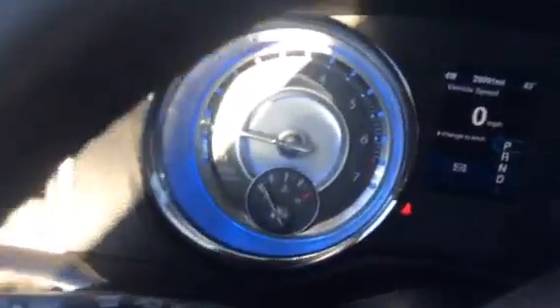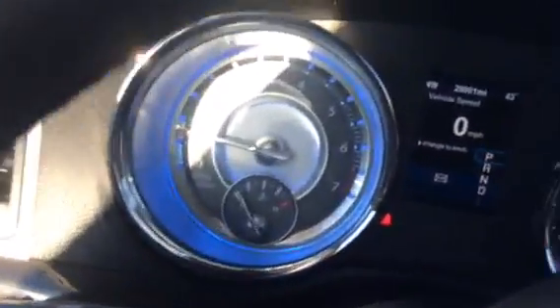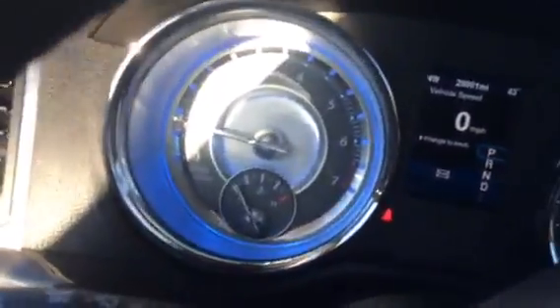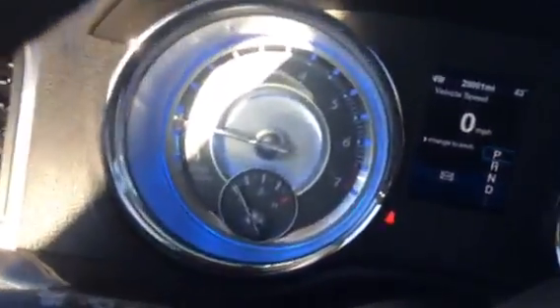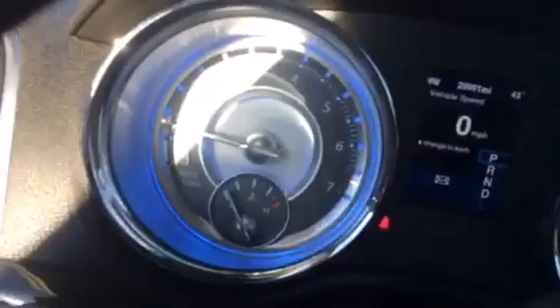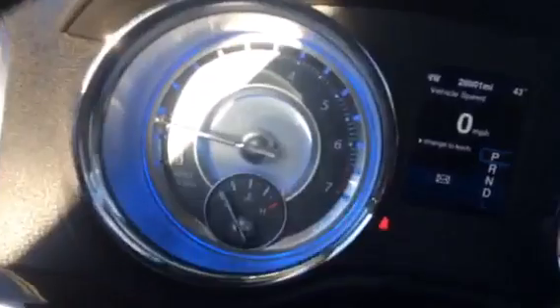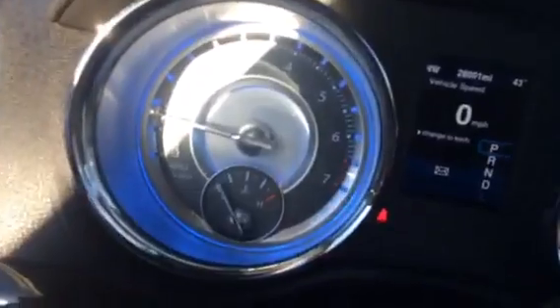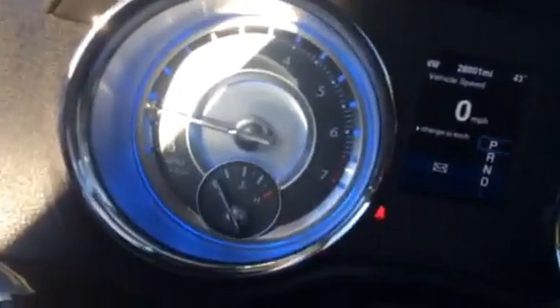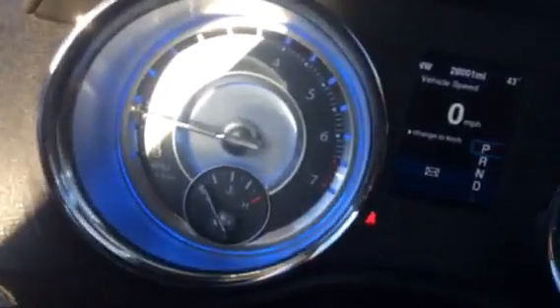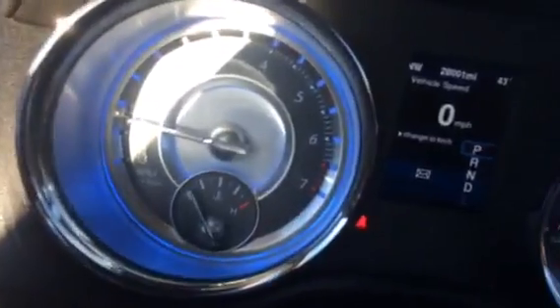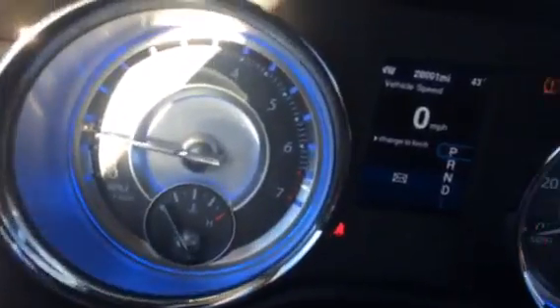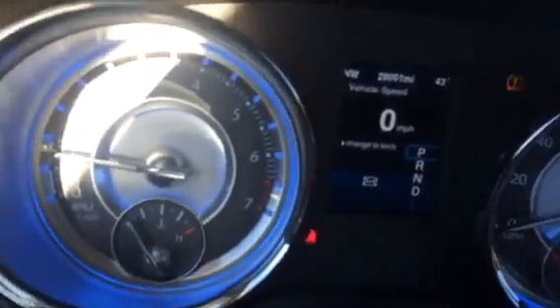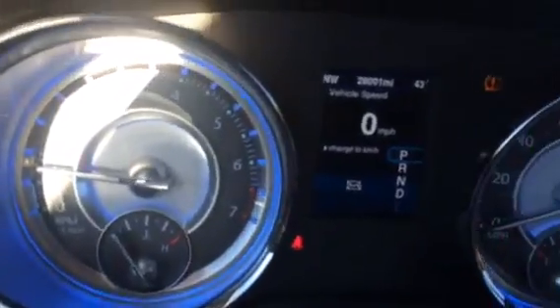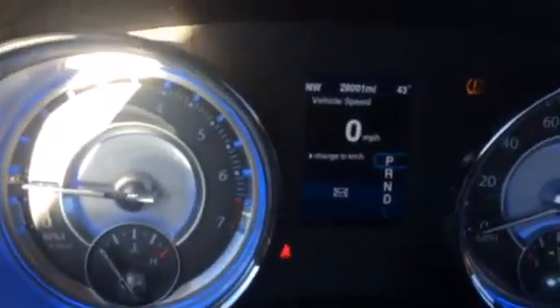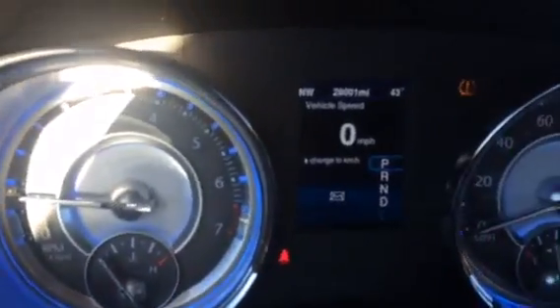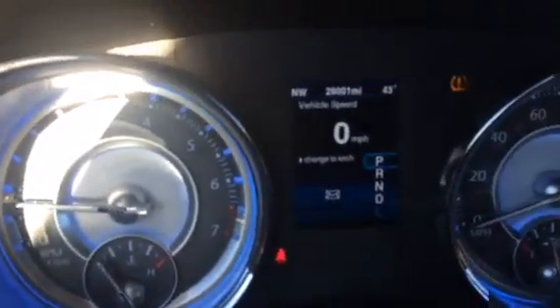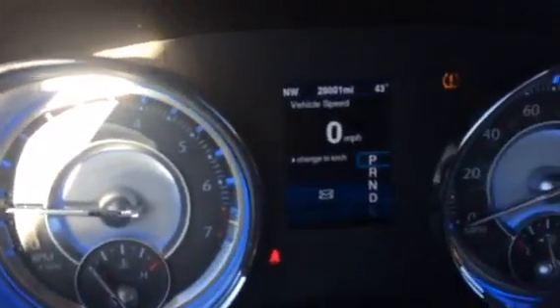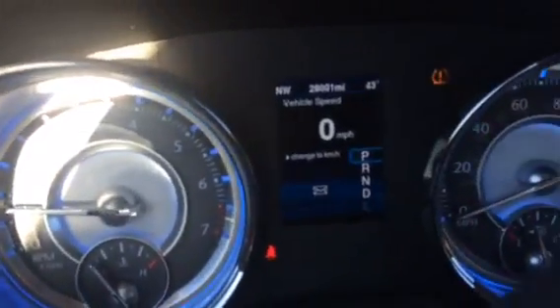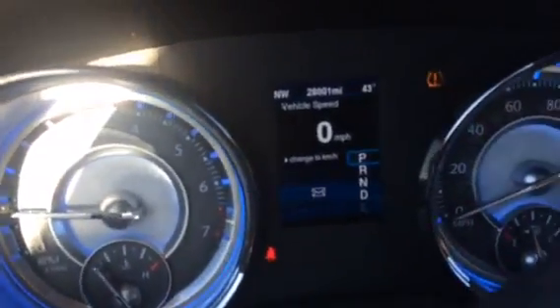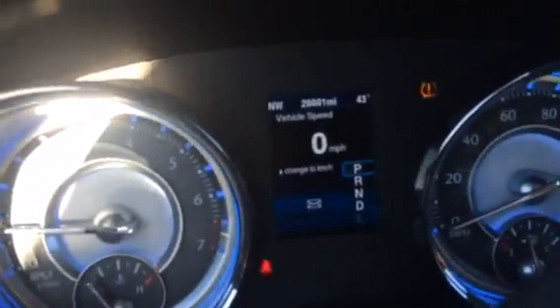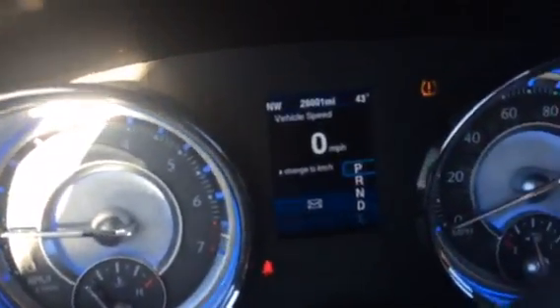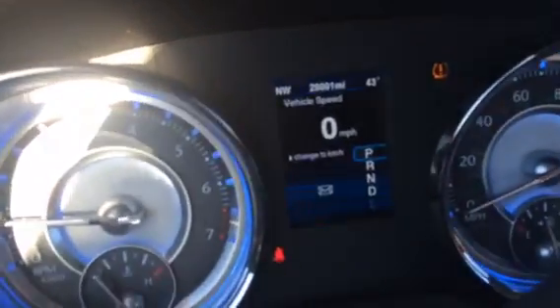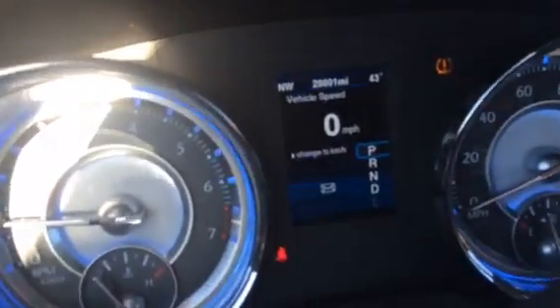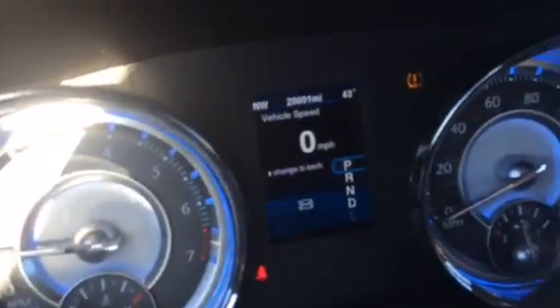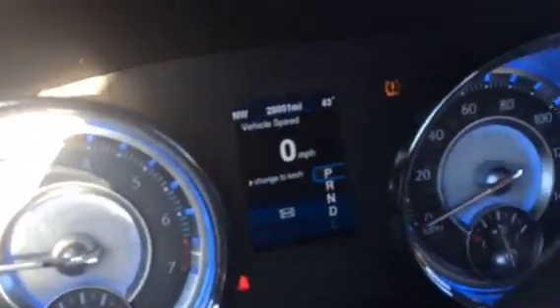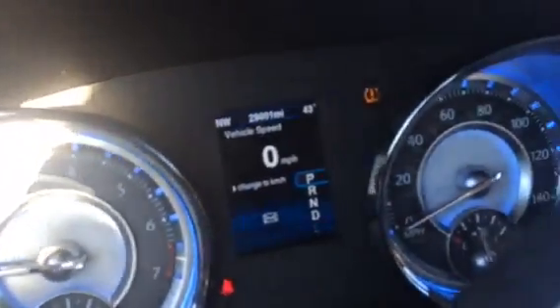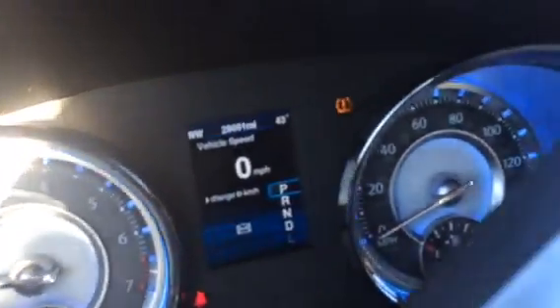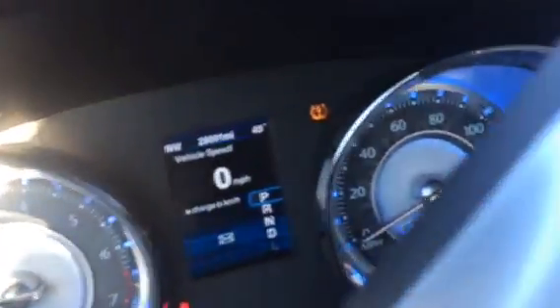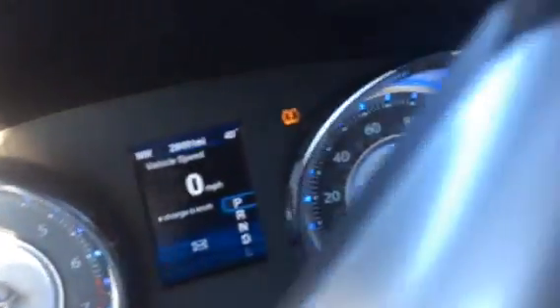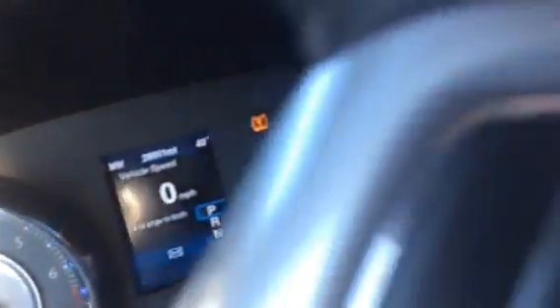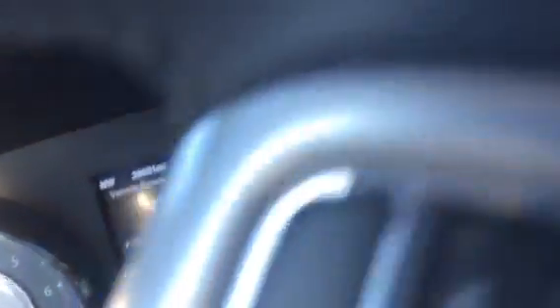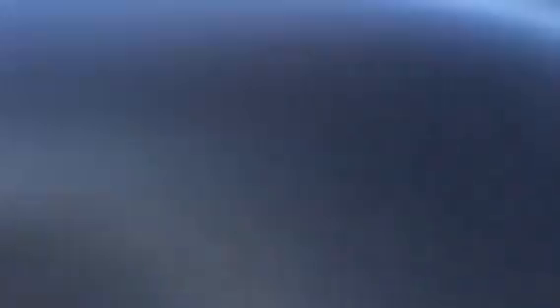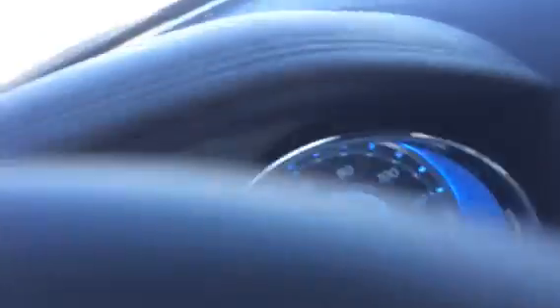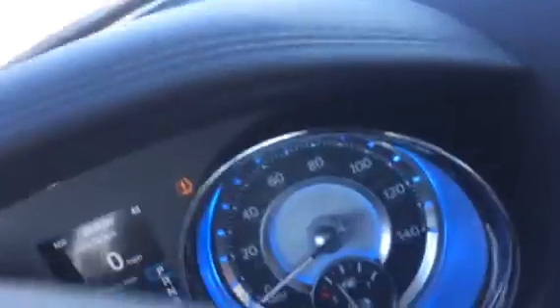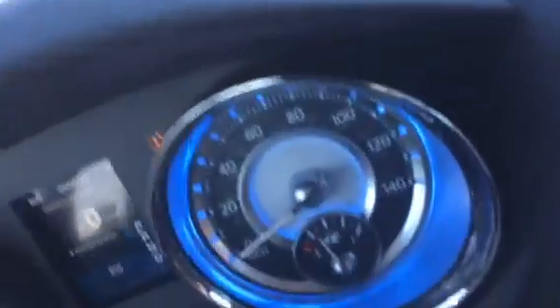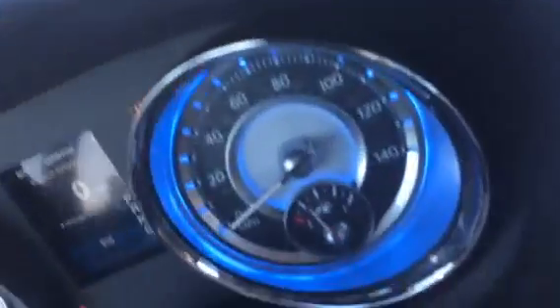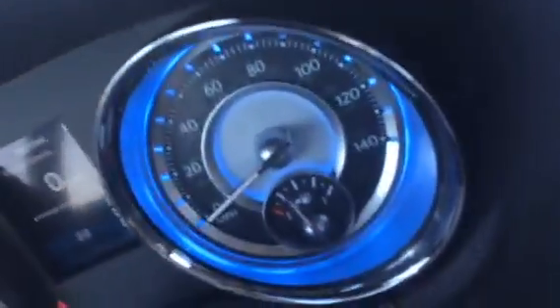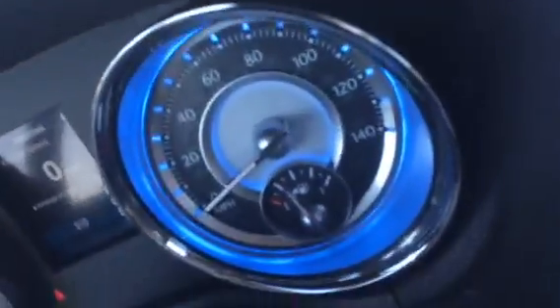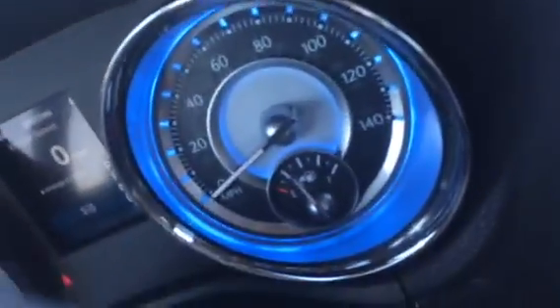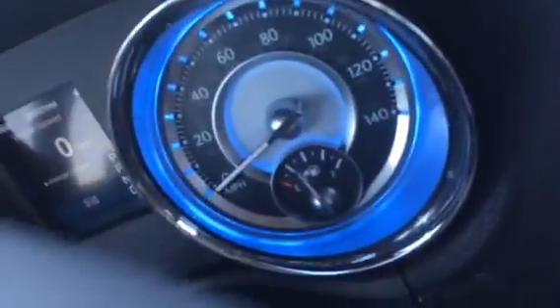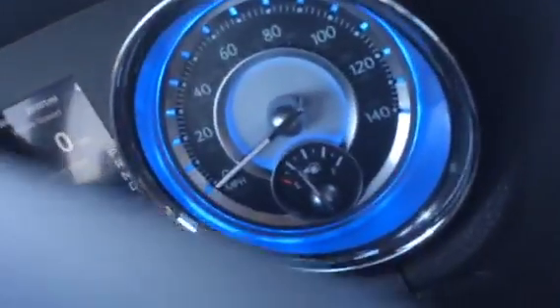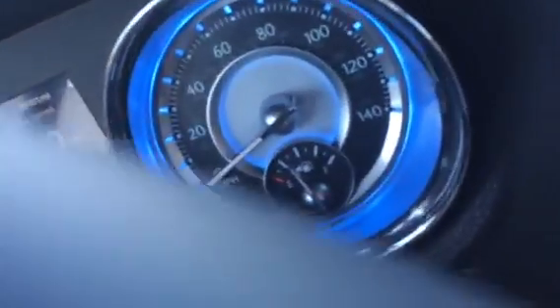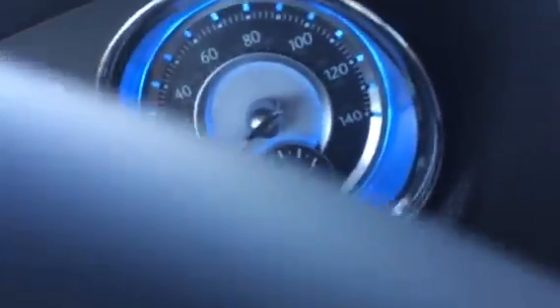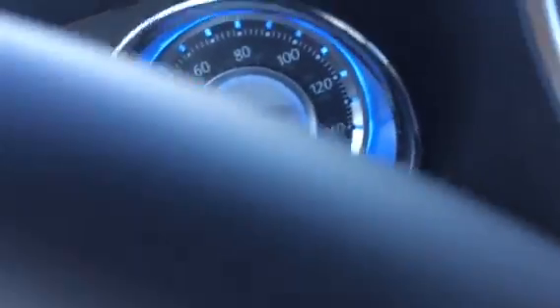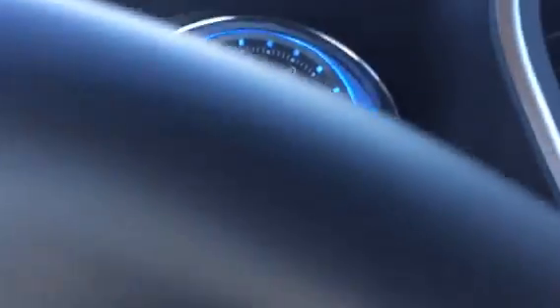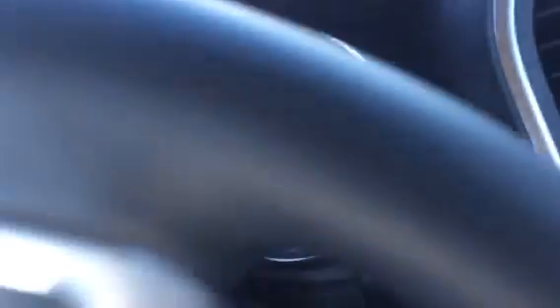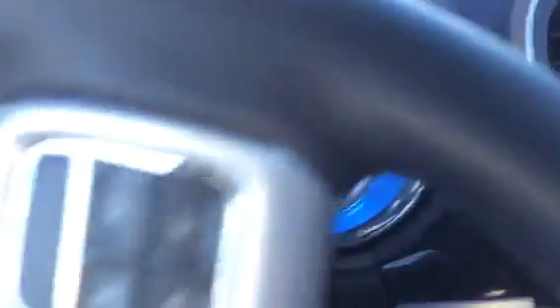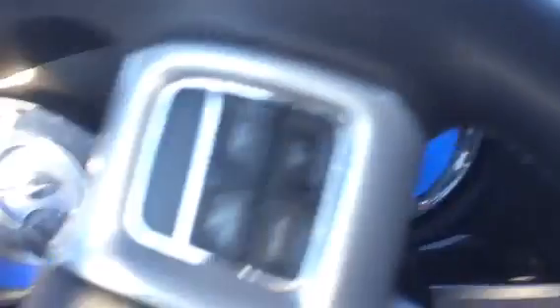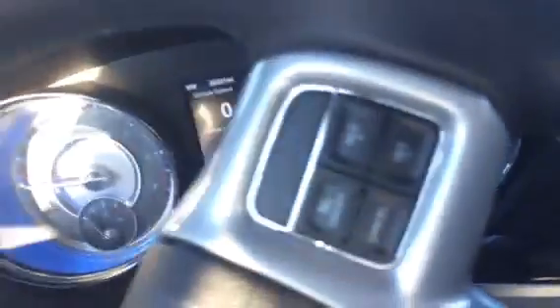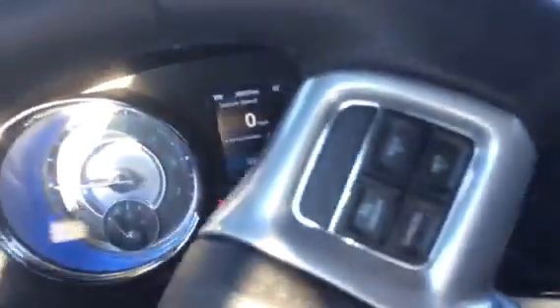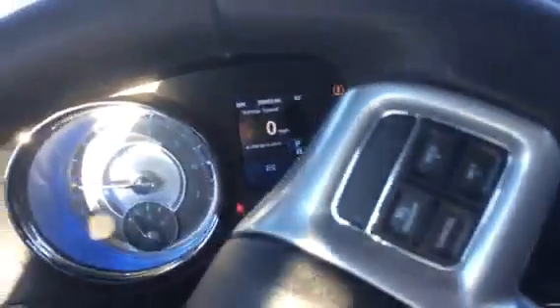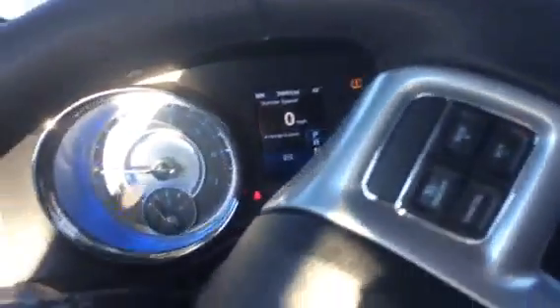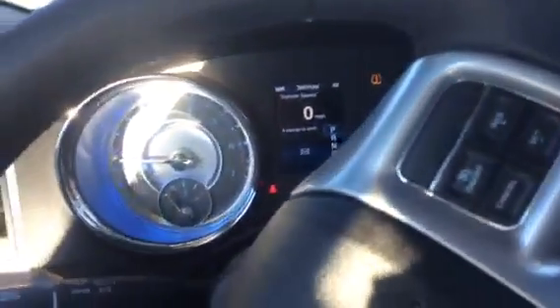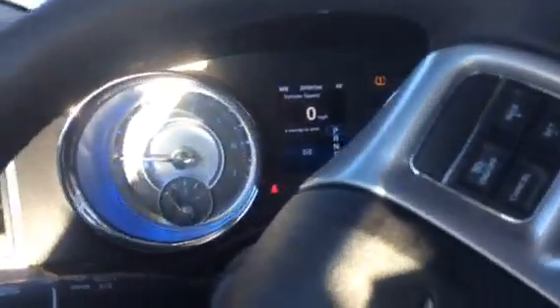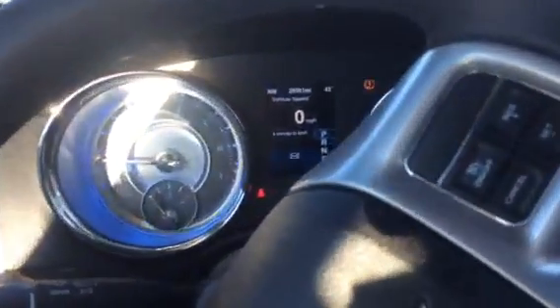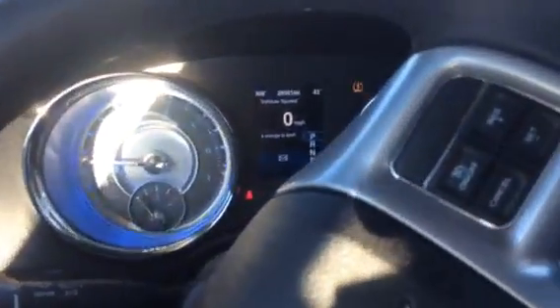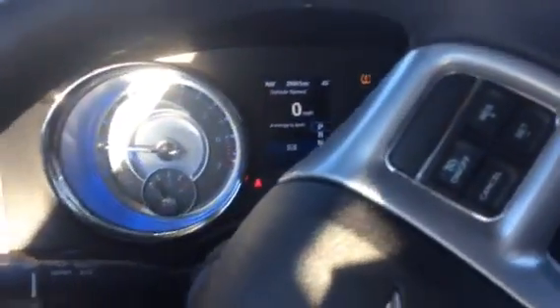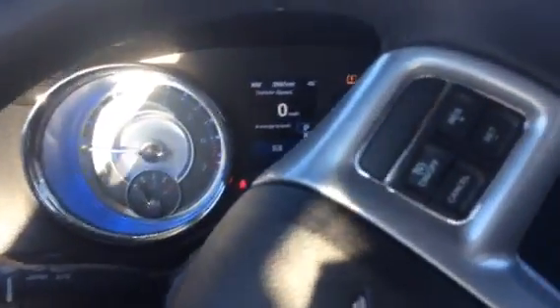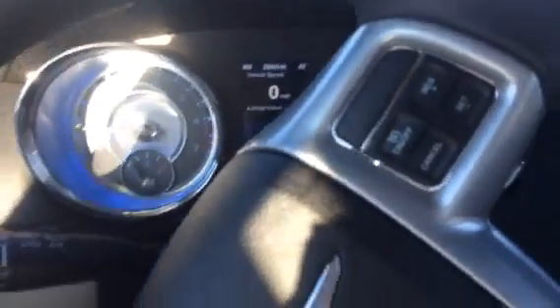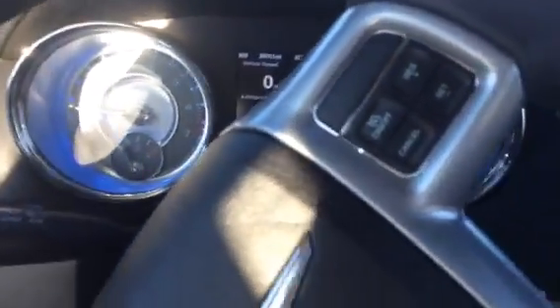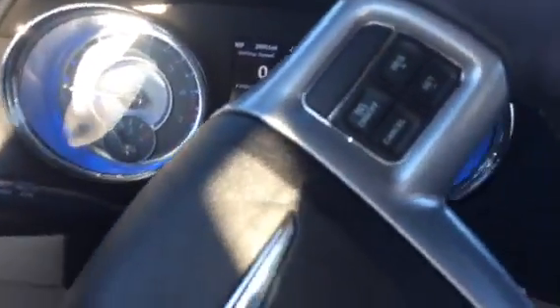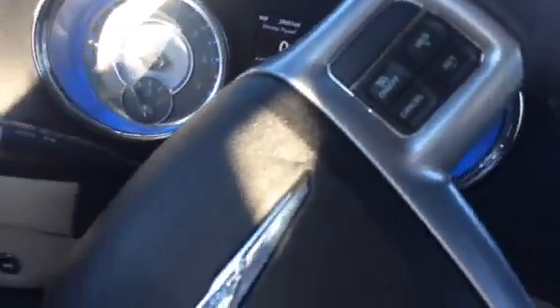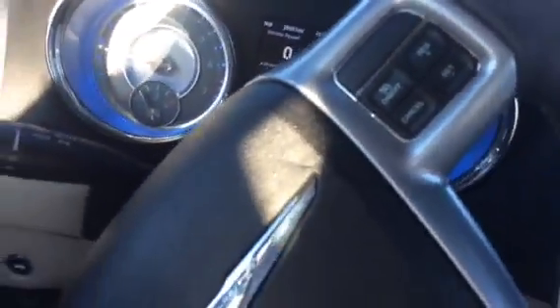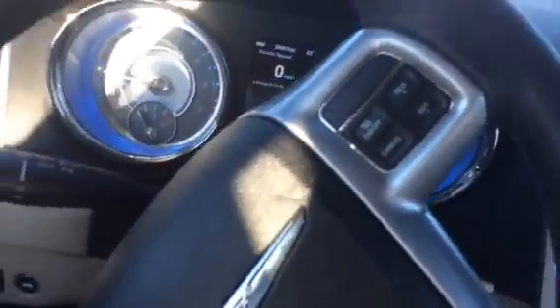Up here you can see your gauges, and in the middle you've got your driver's assist display. Your gauges light up.